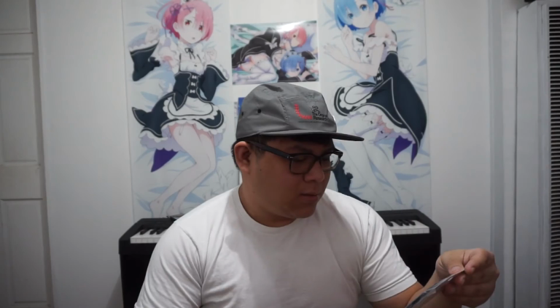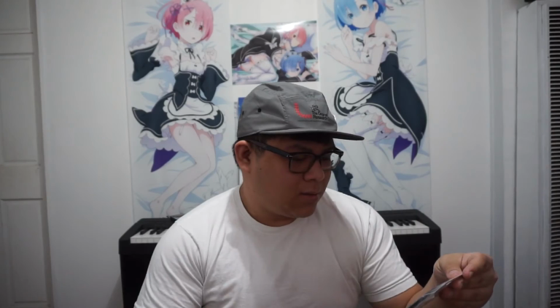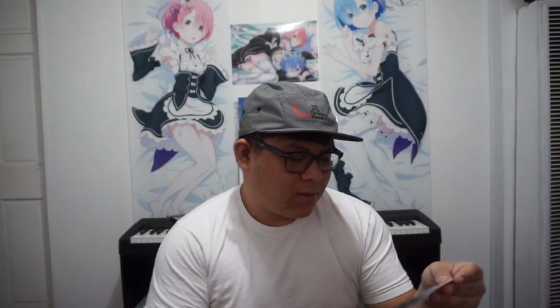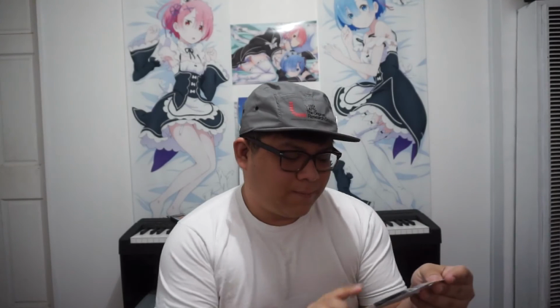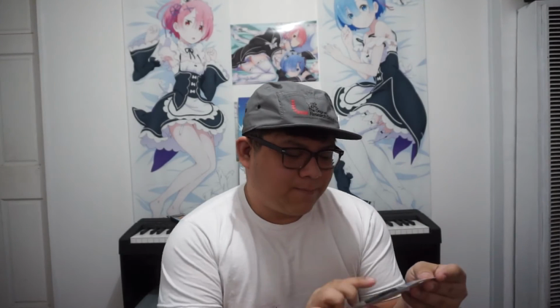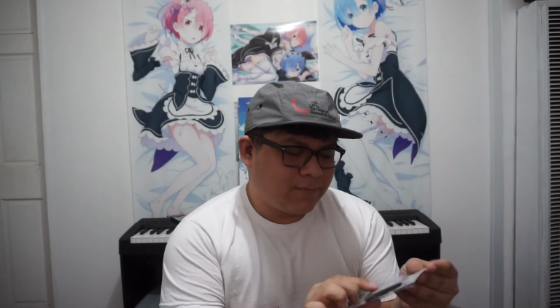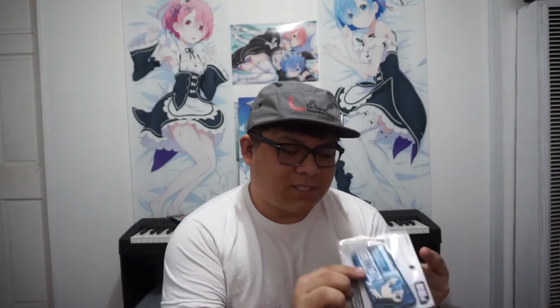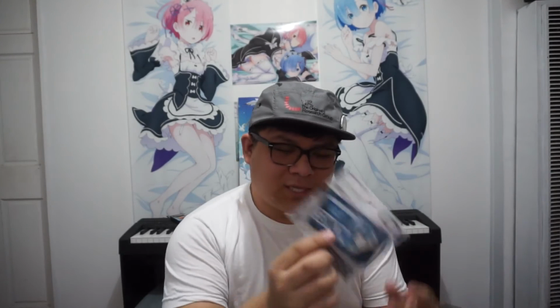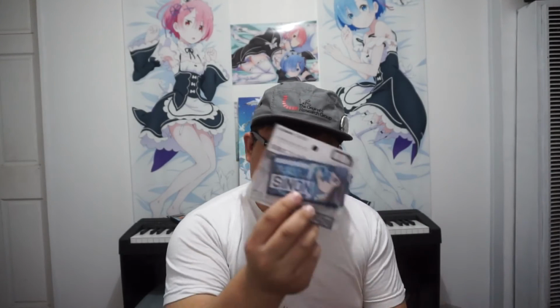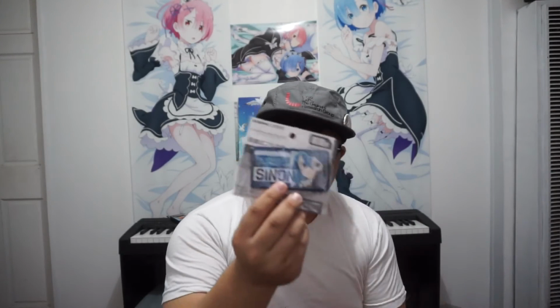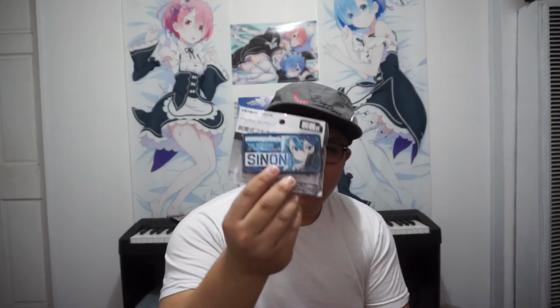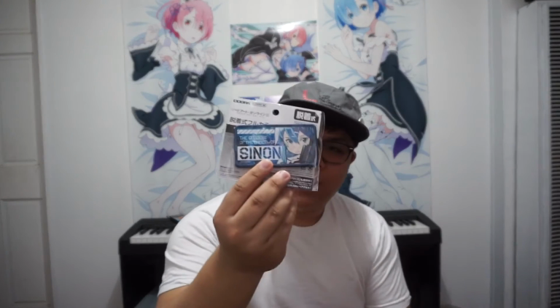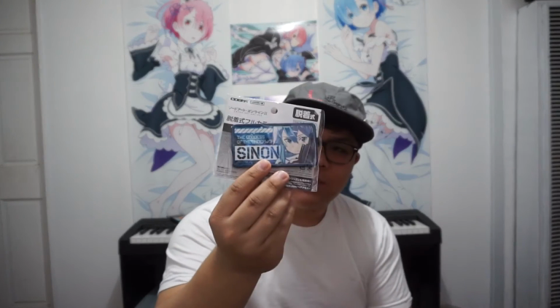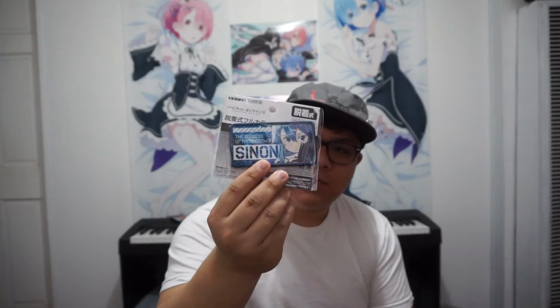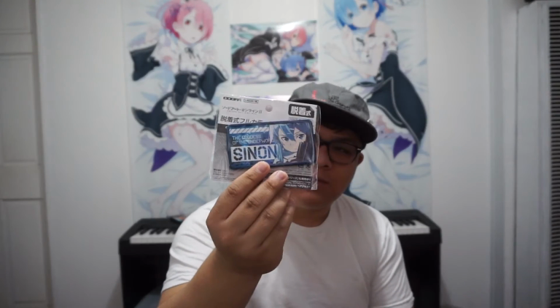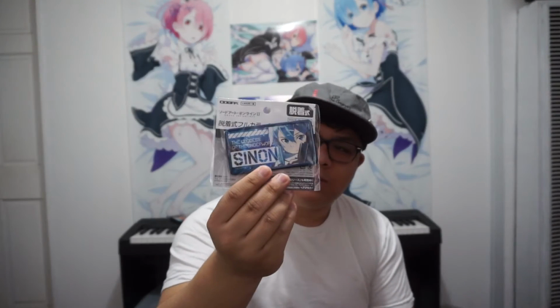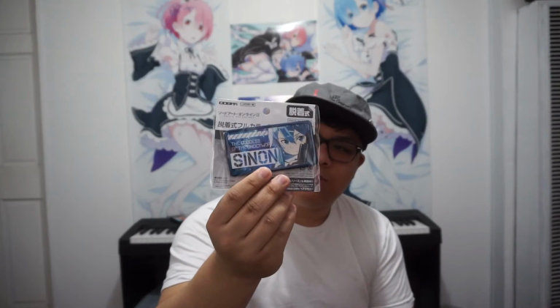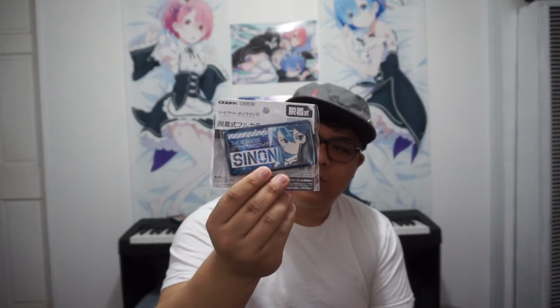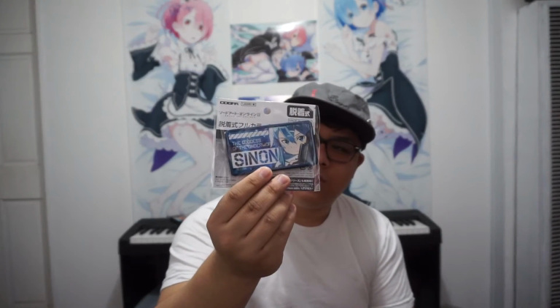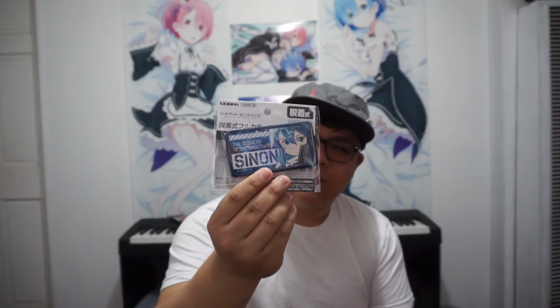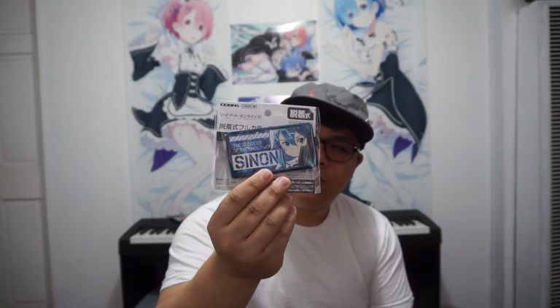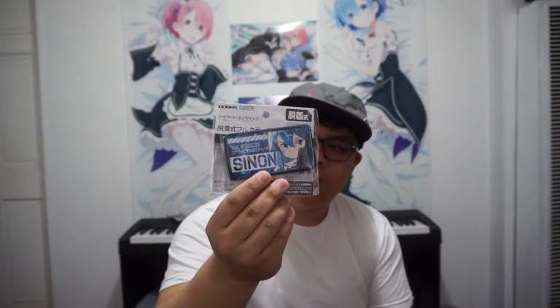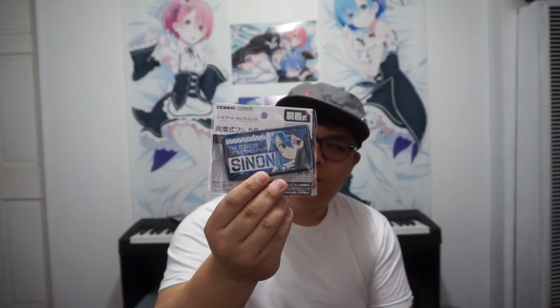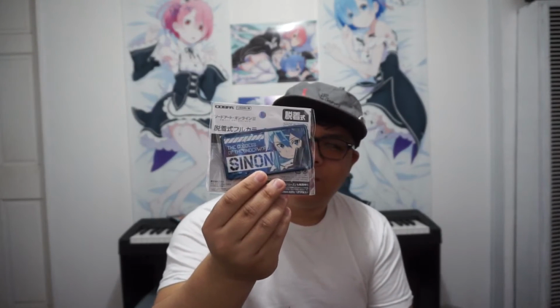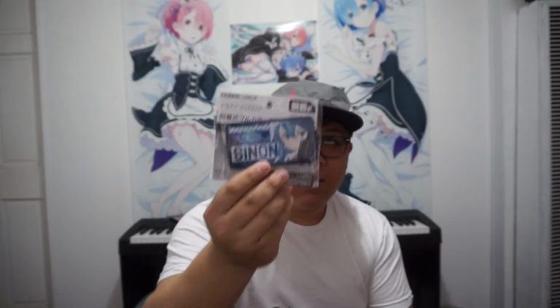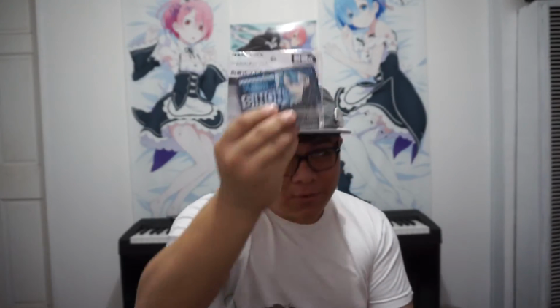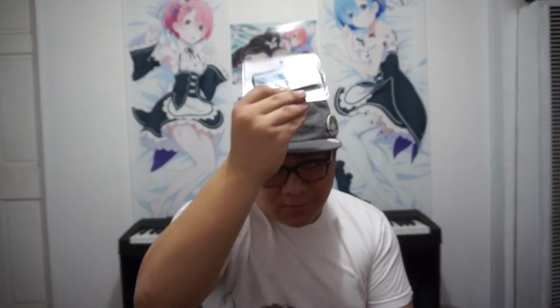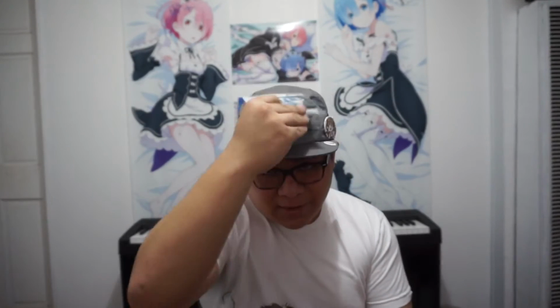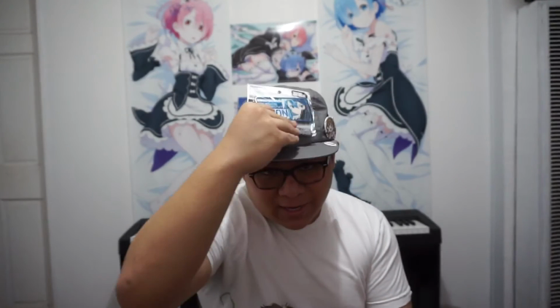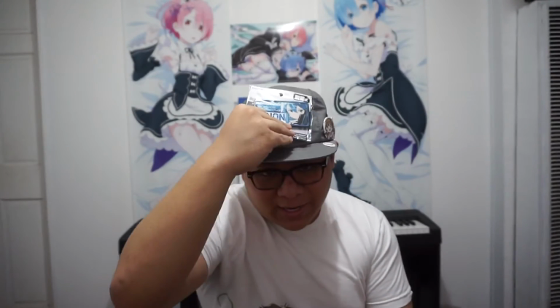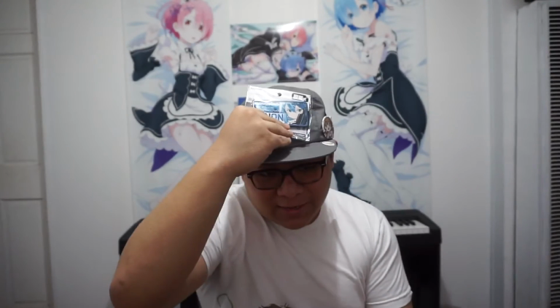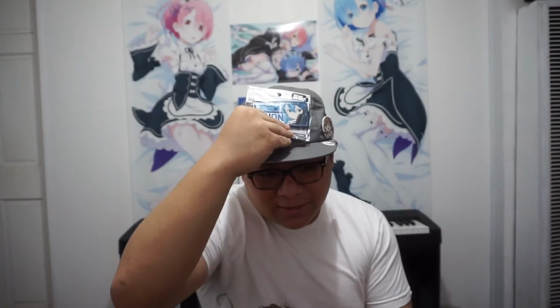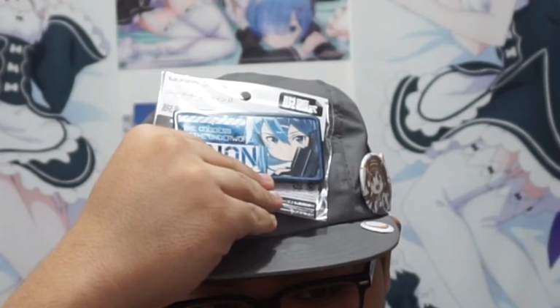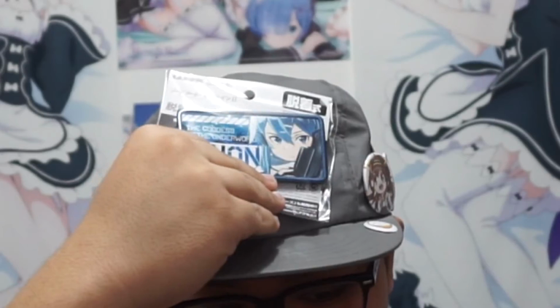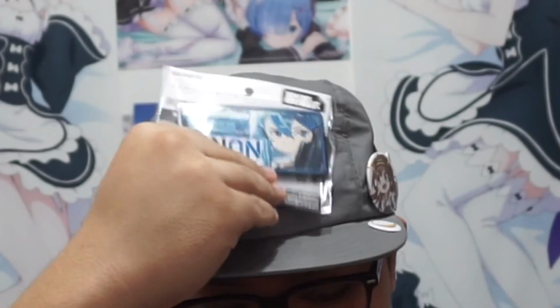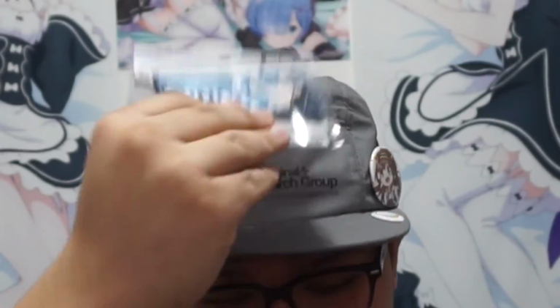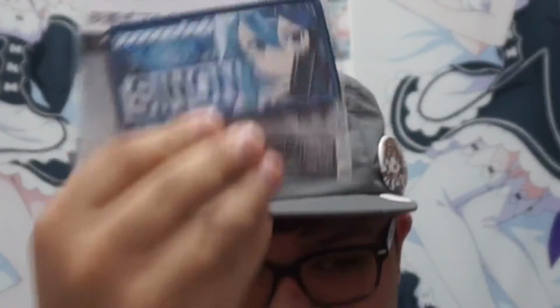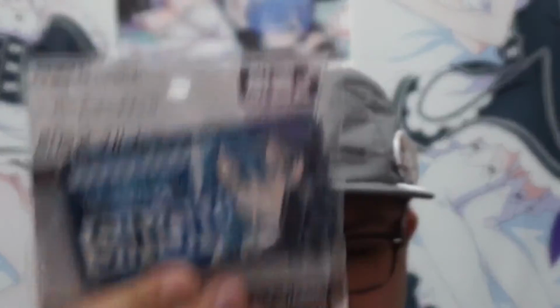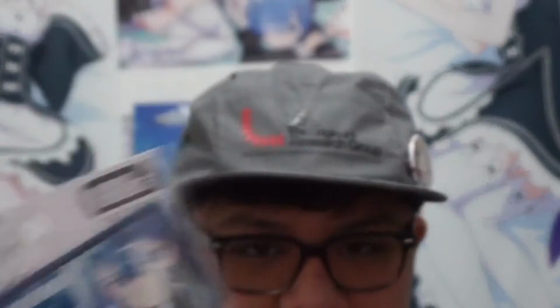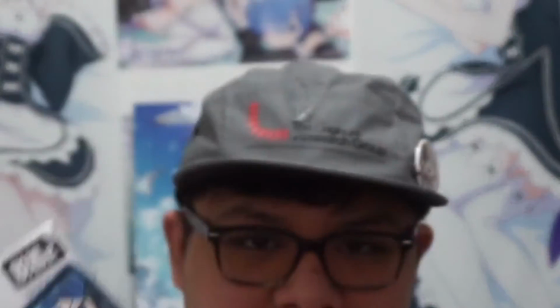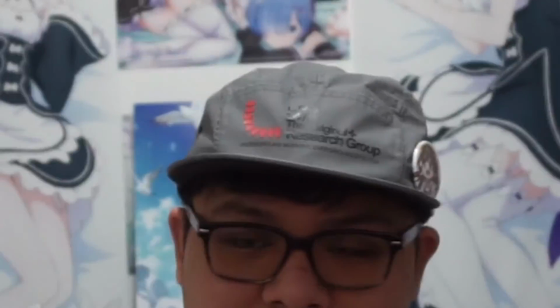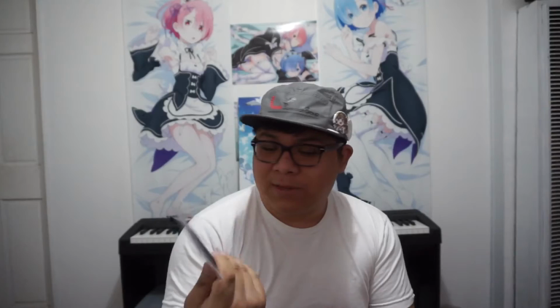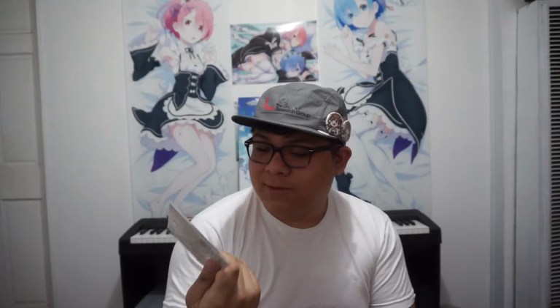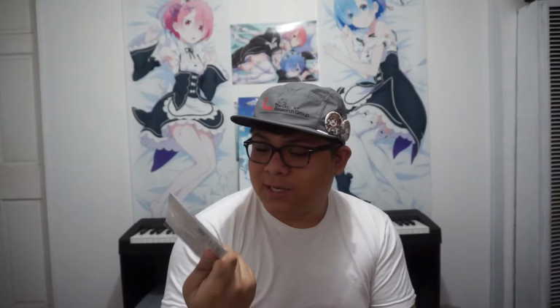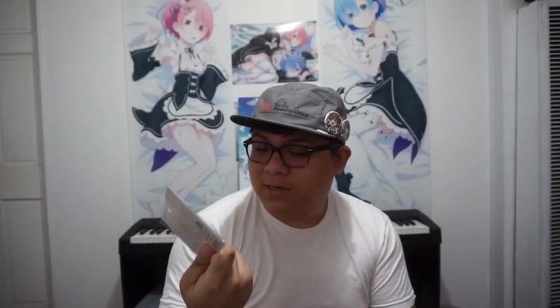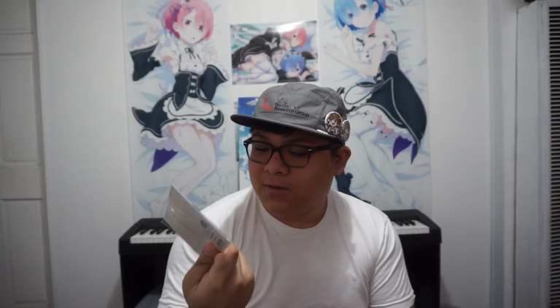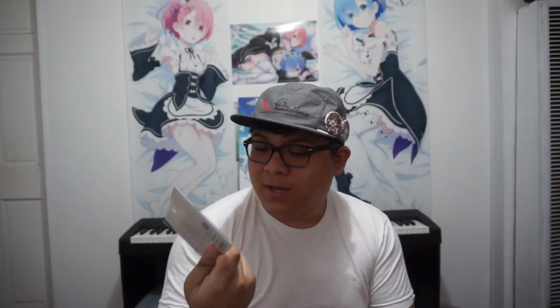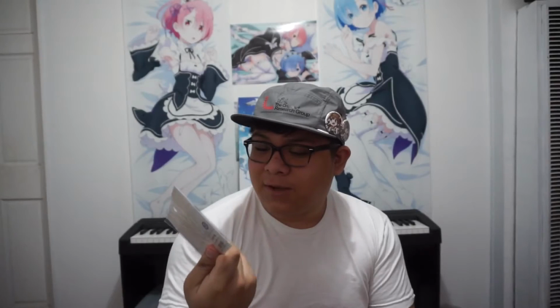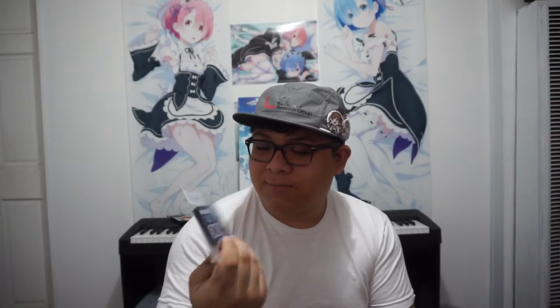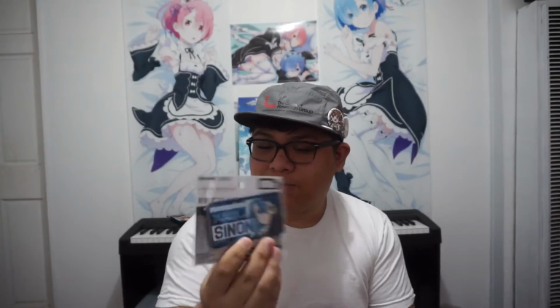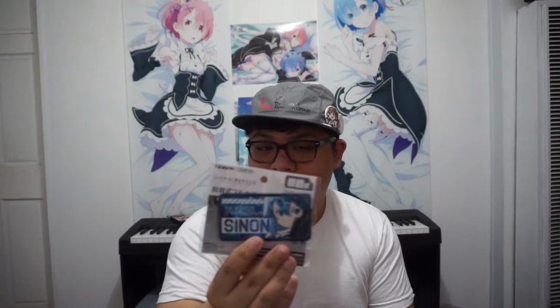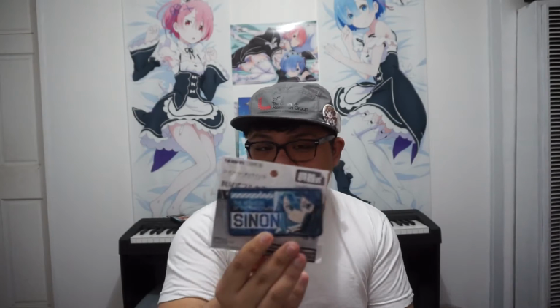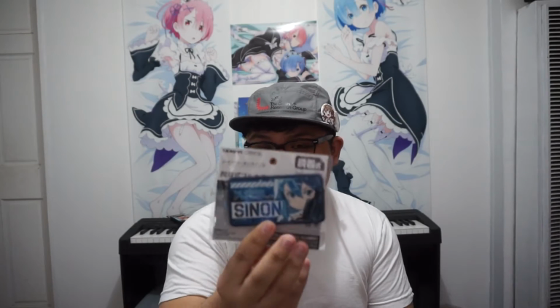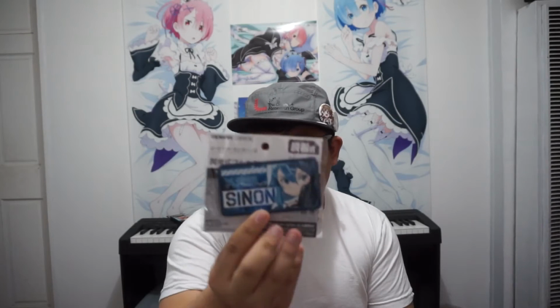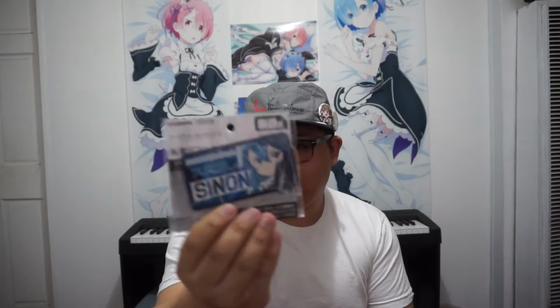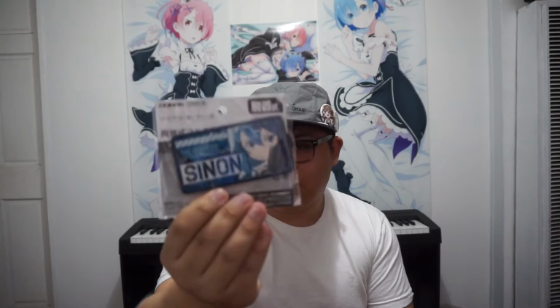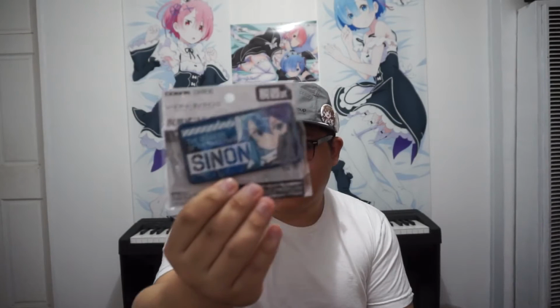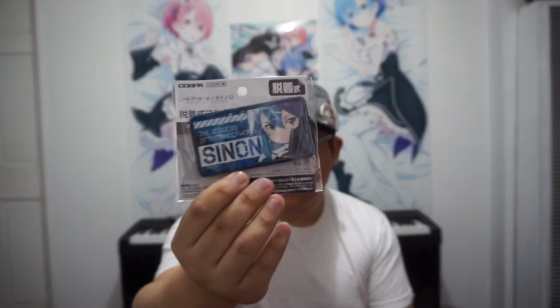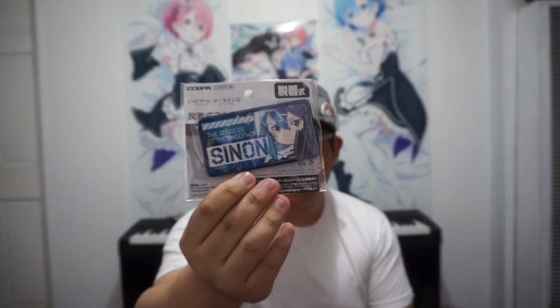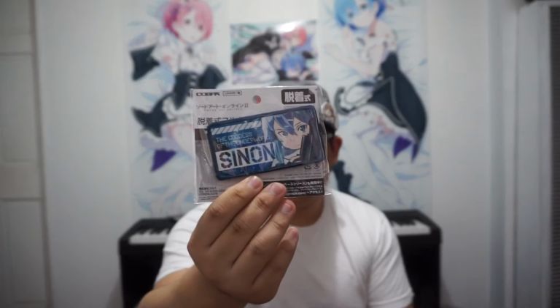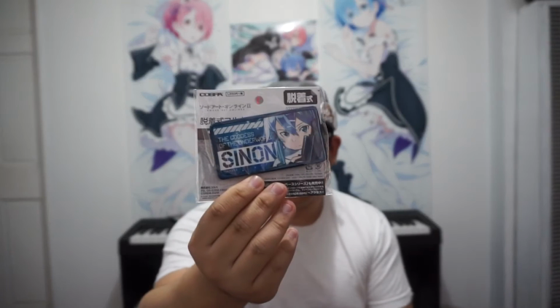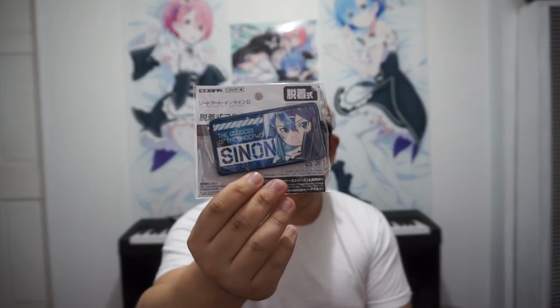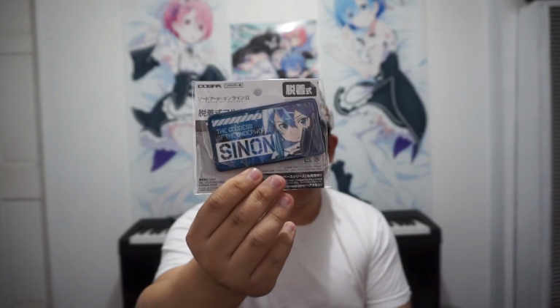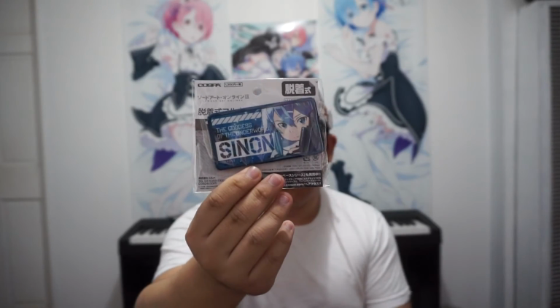A Sinon patch — this one's pretty cool. I'll put it on my hat, or maybe get a new hat to put it on, but this one's pretty cool.